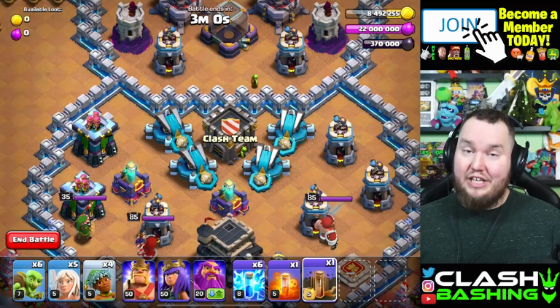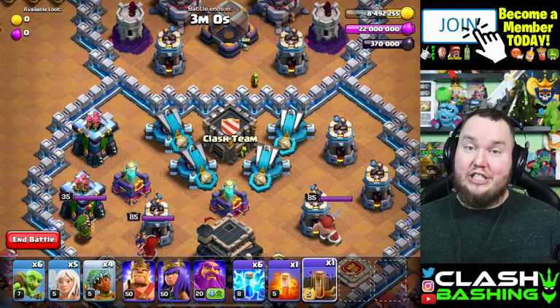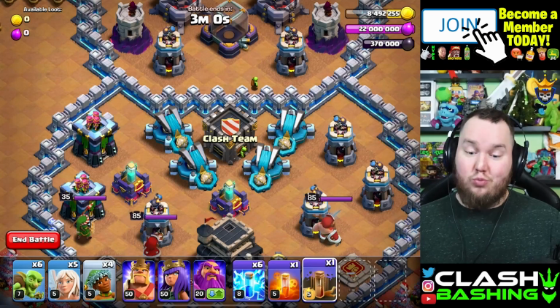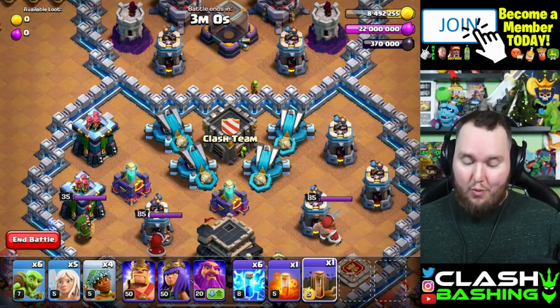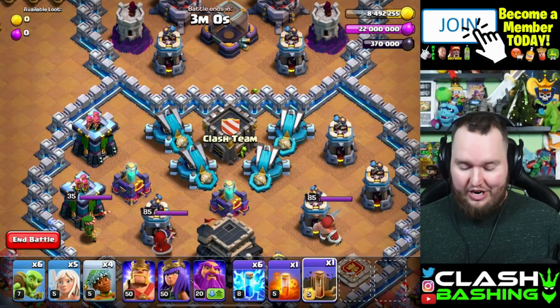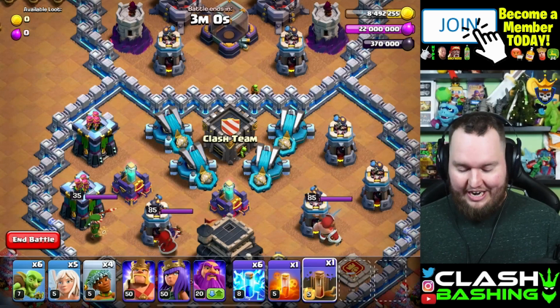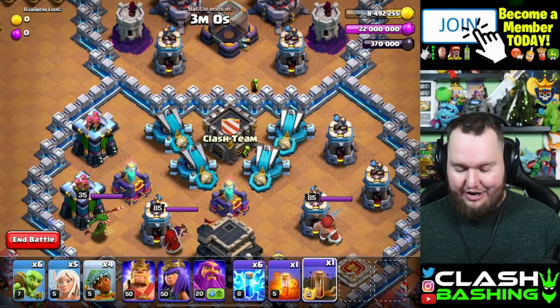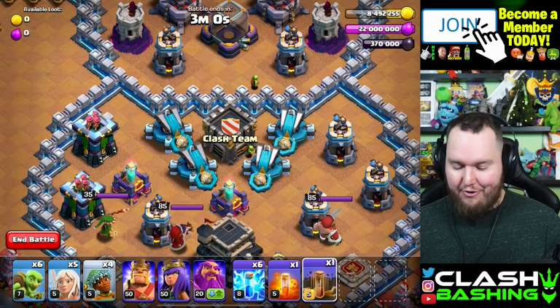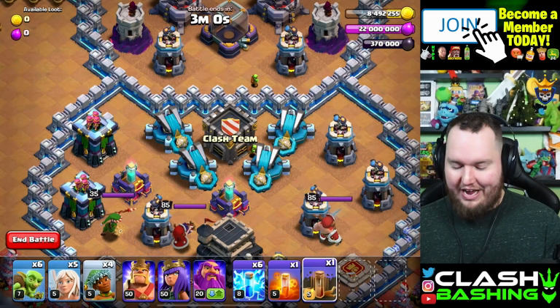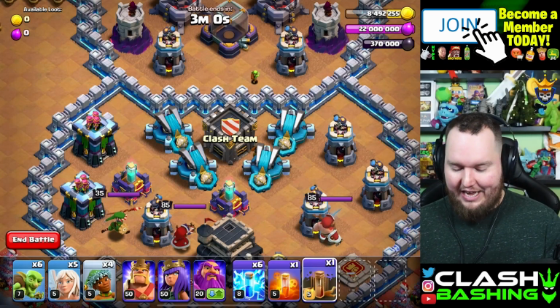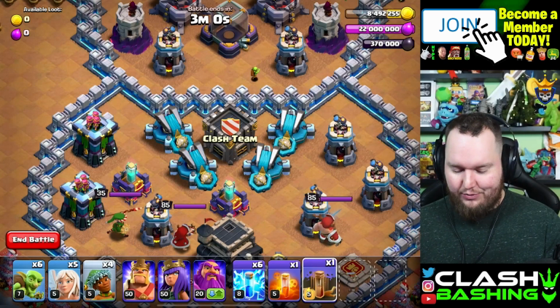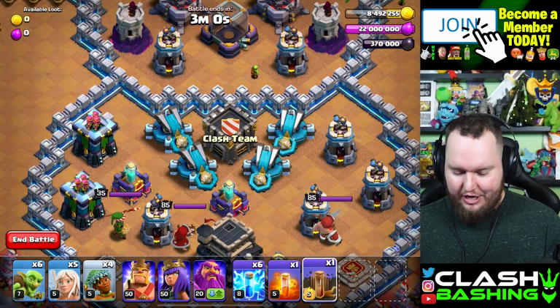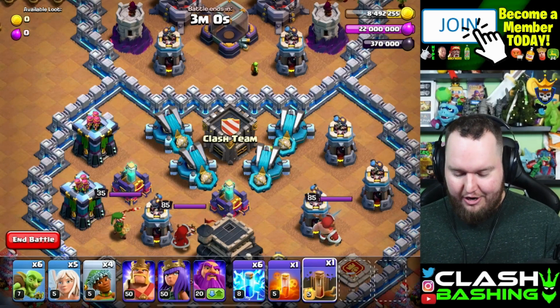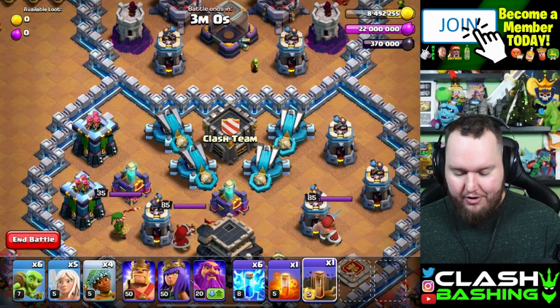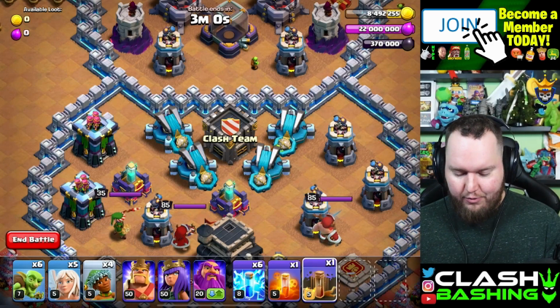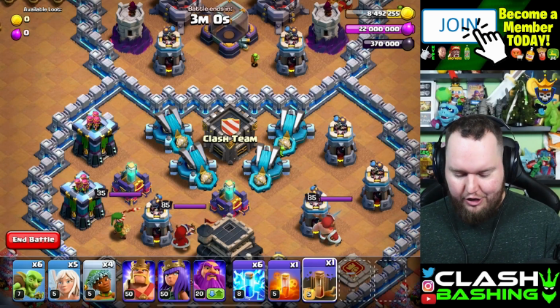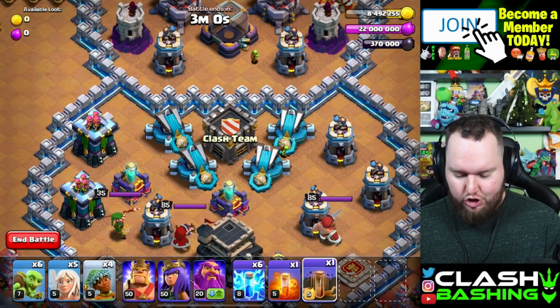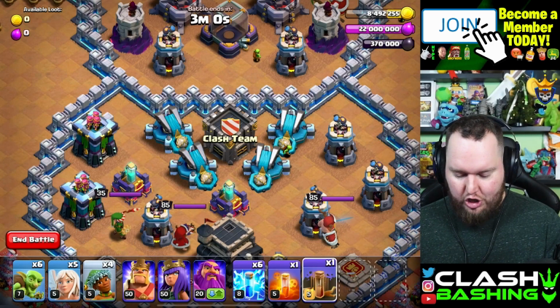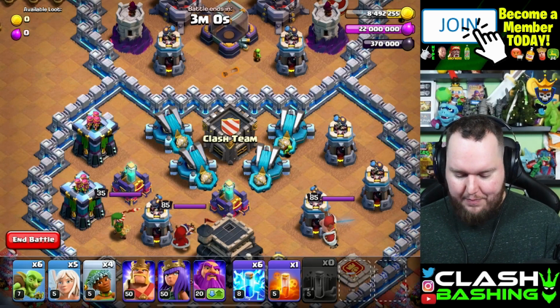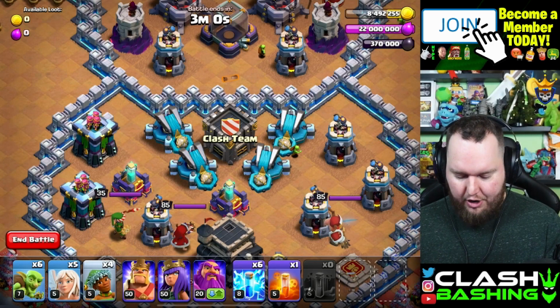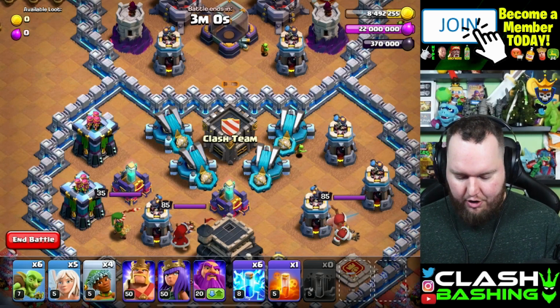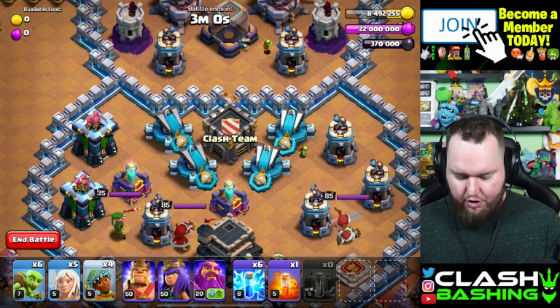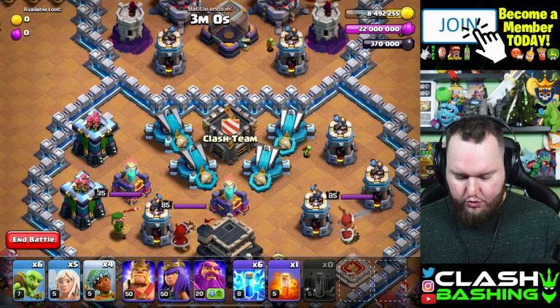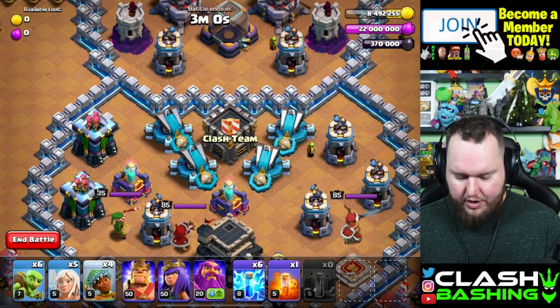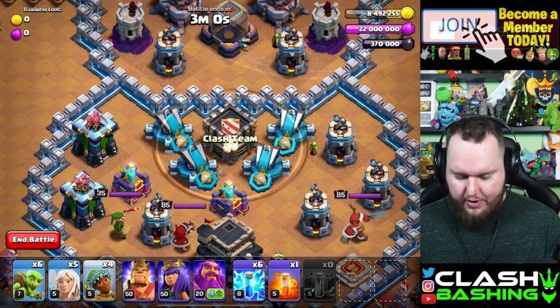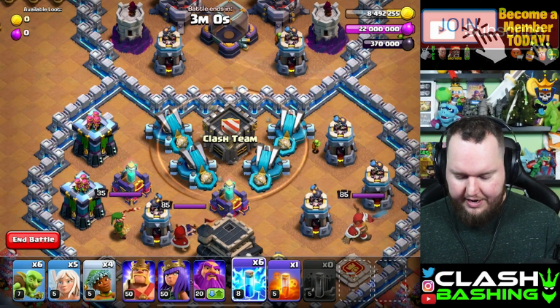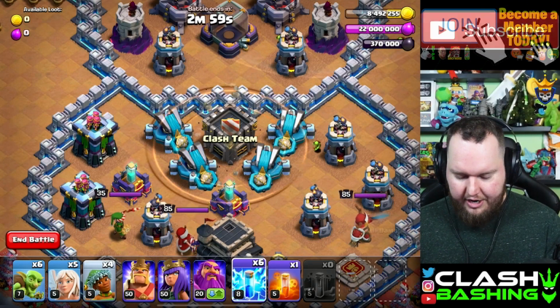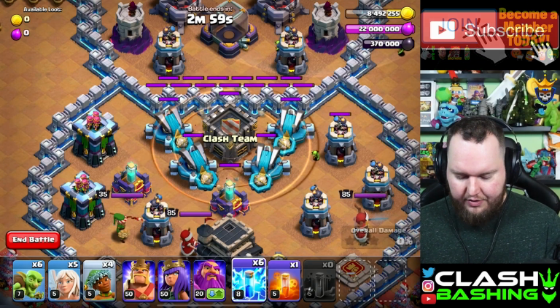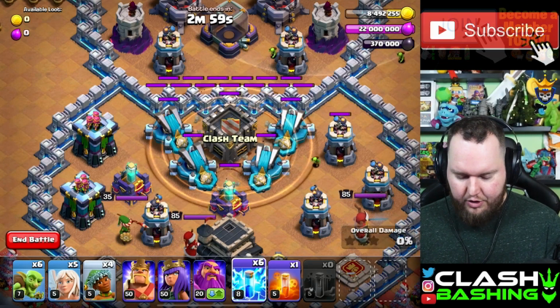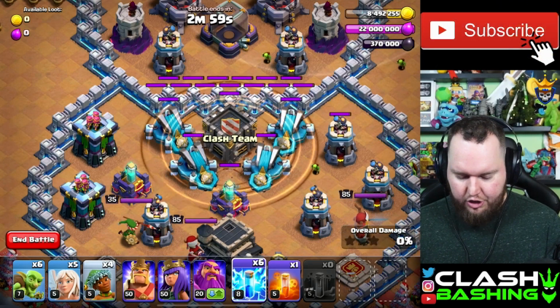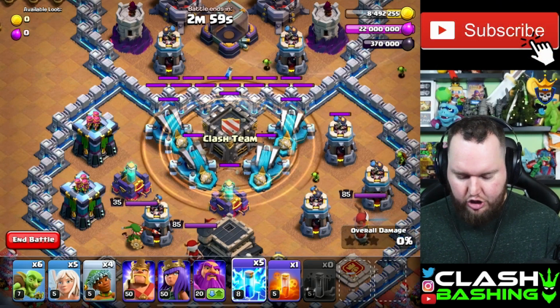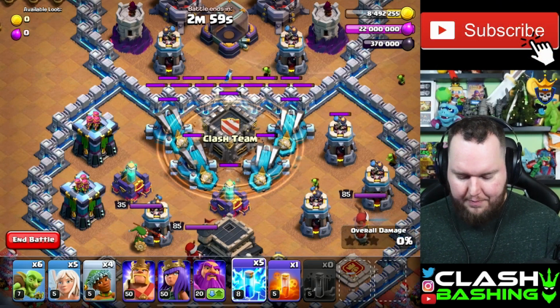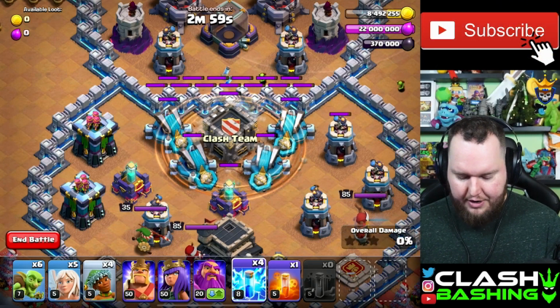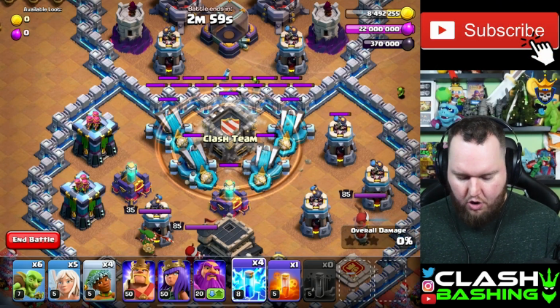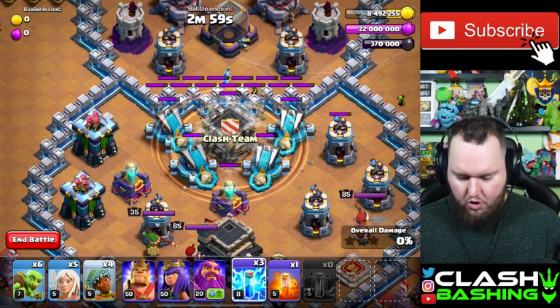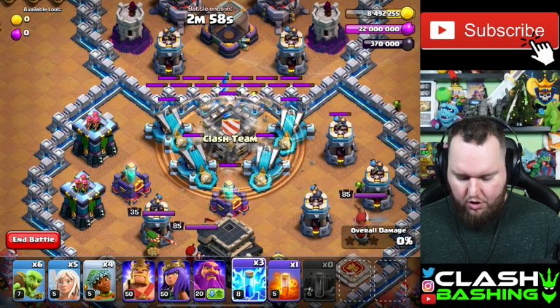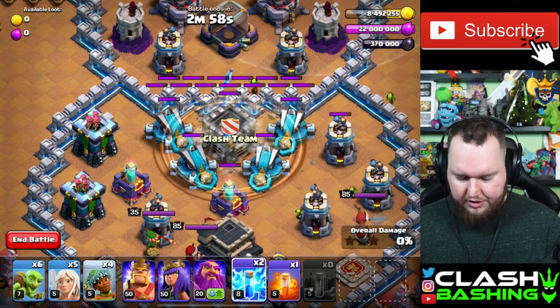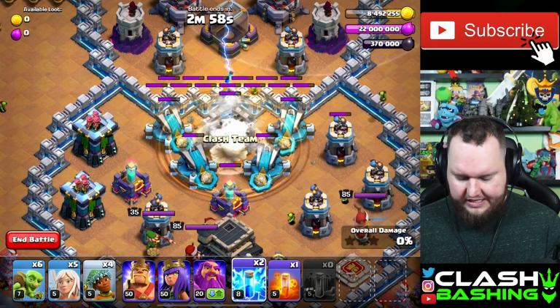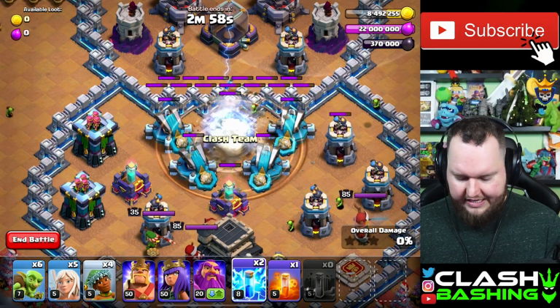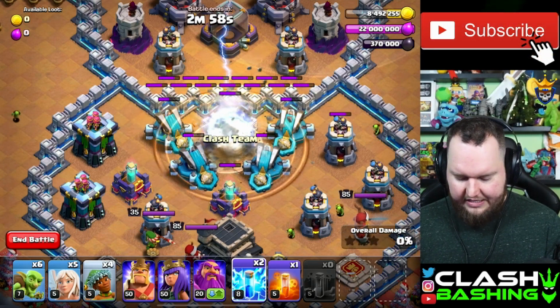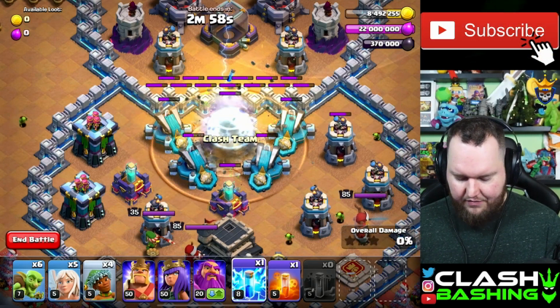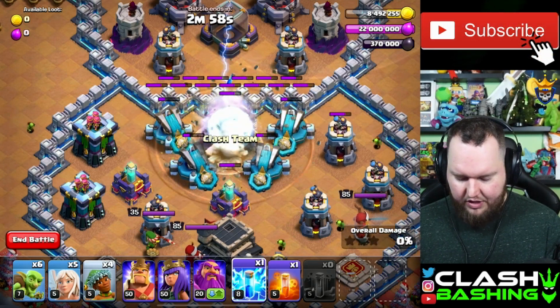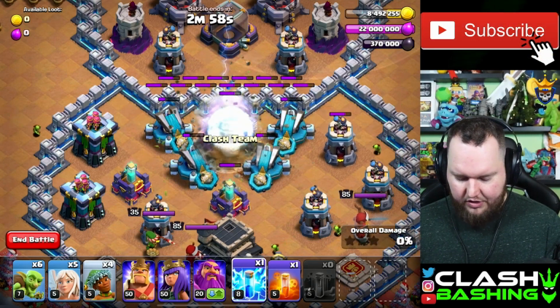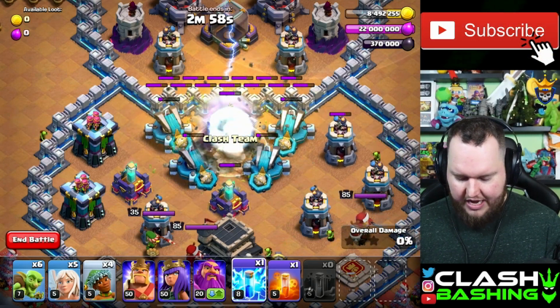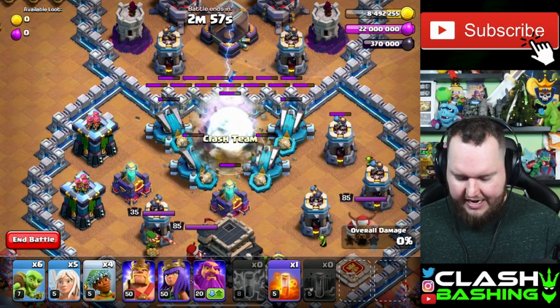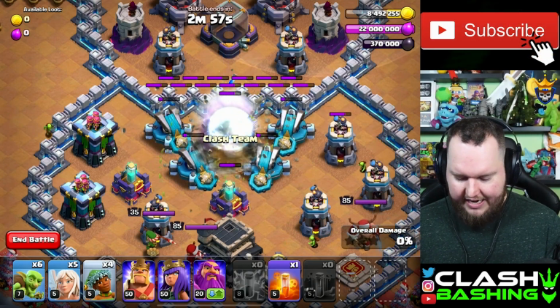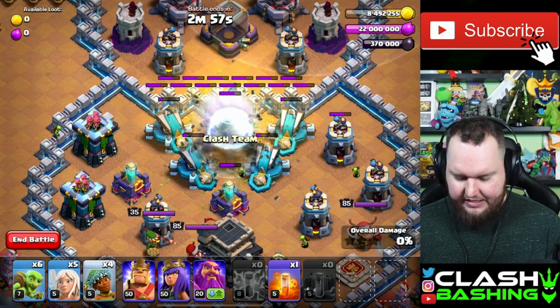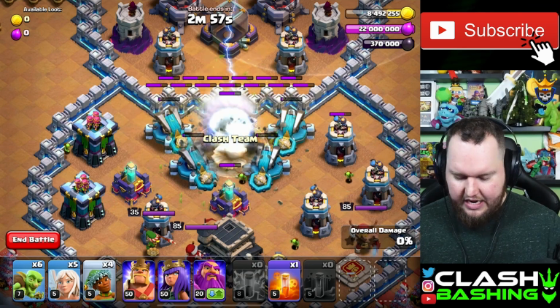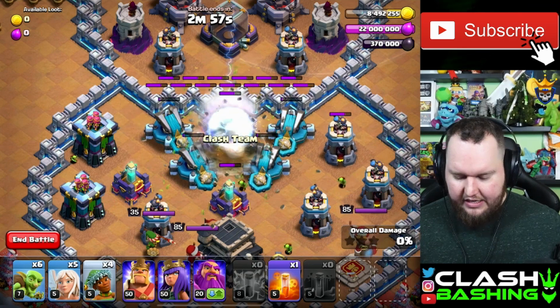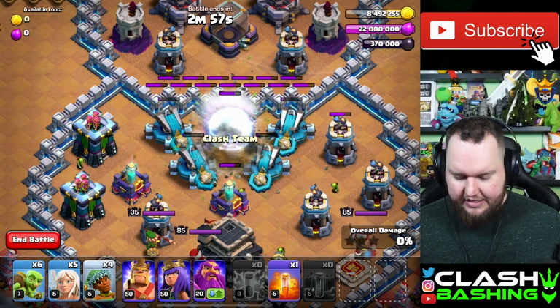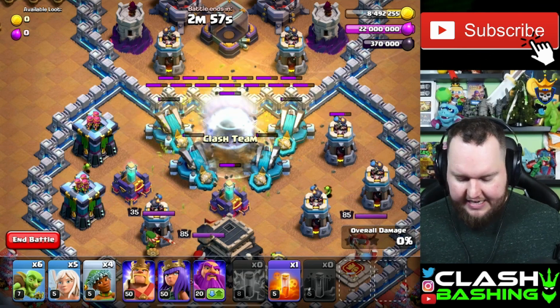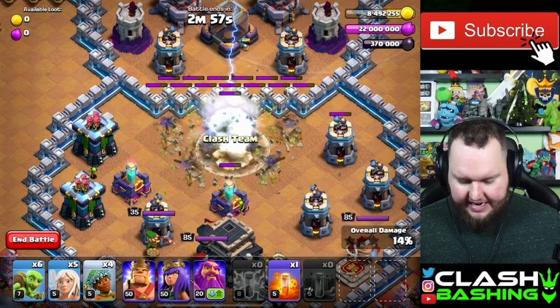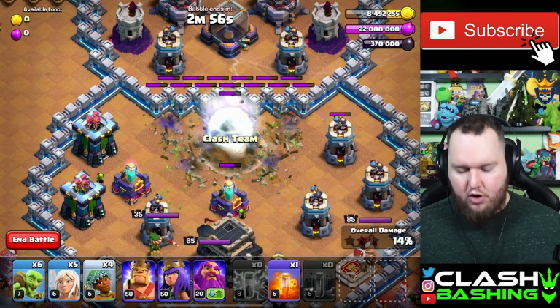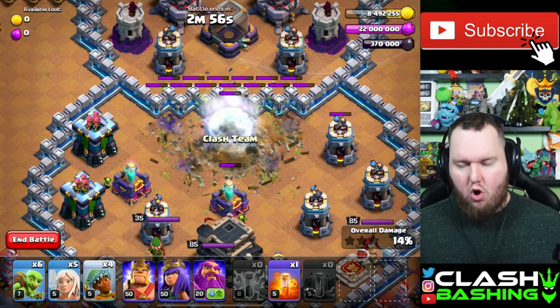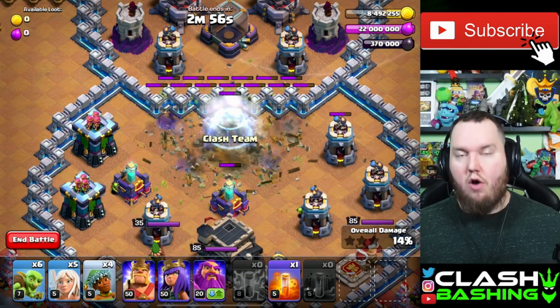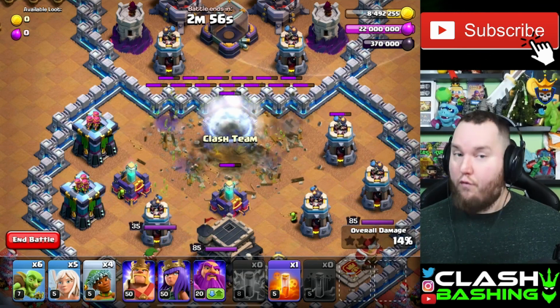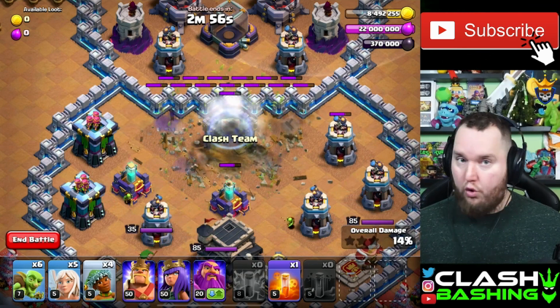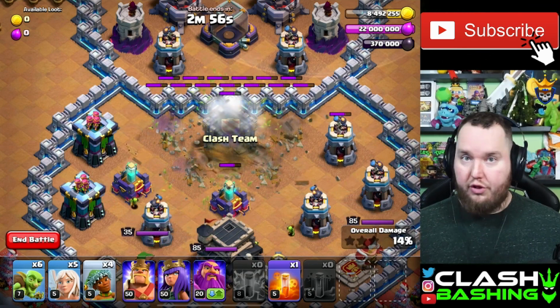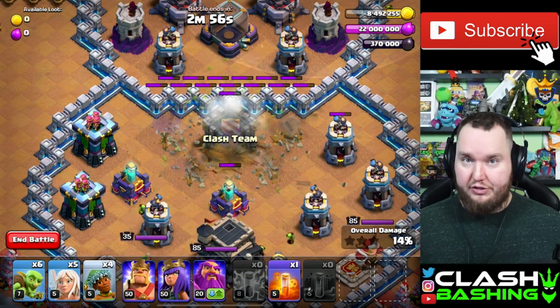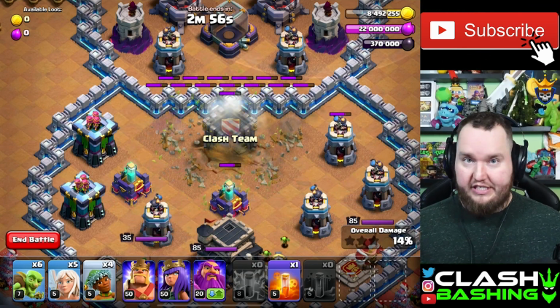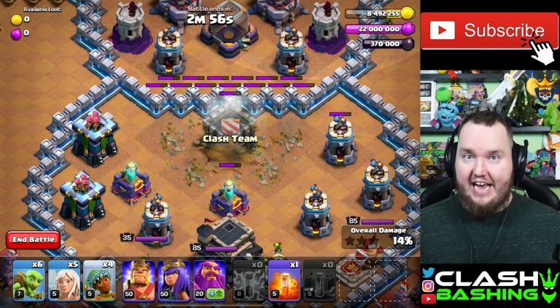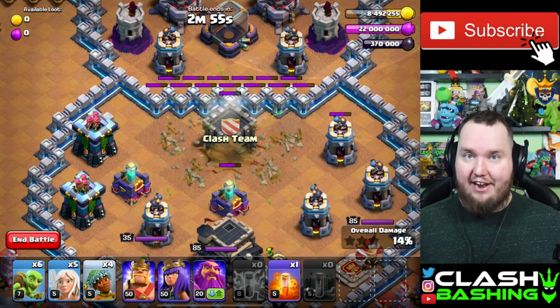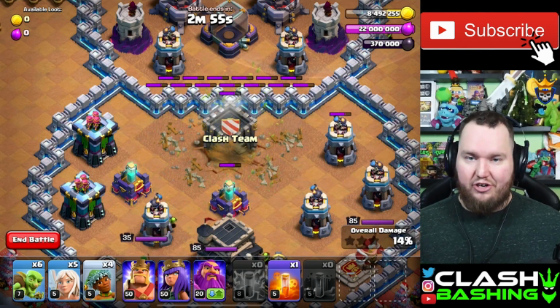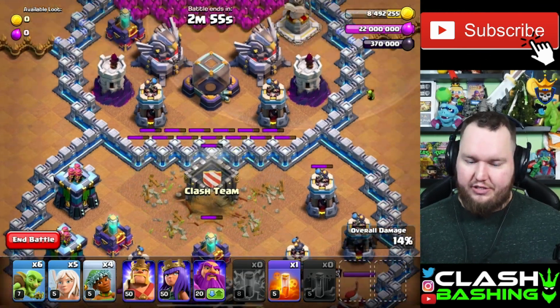So this is what we're going to do: we're going to drop in our earthquake right here, and then we're going to drop in all six of the lightnings to take out all four of those scatter shots.